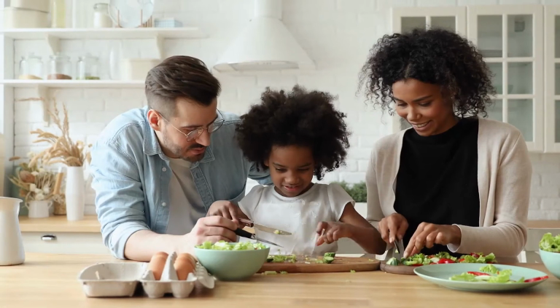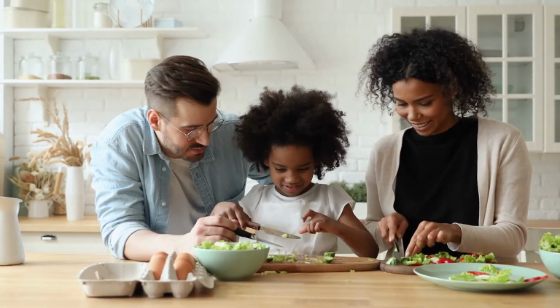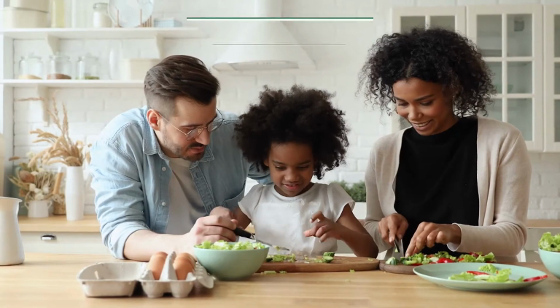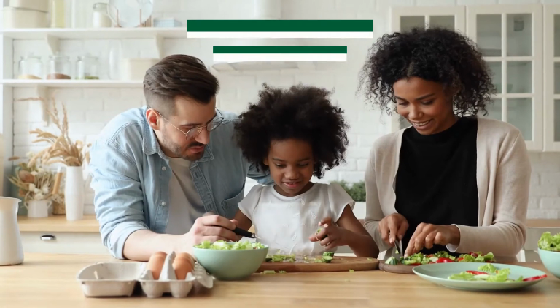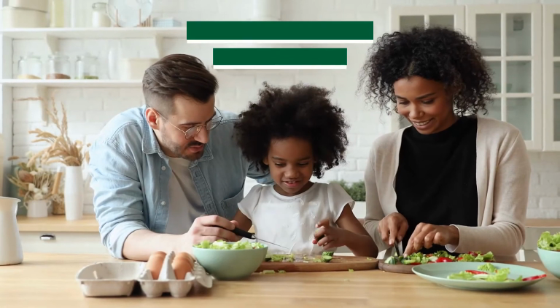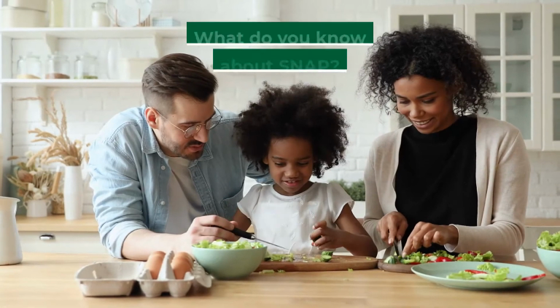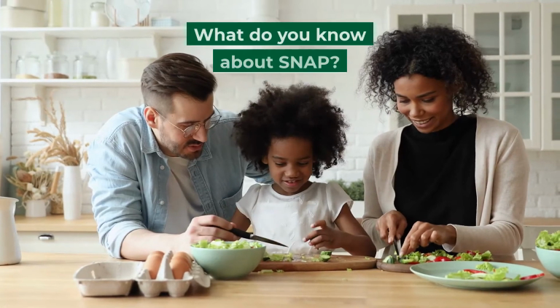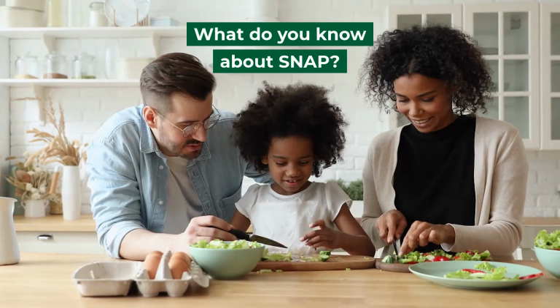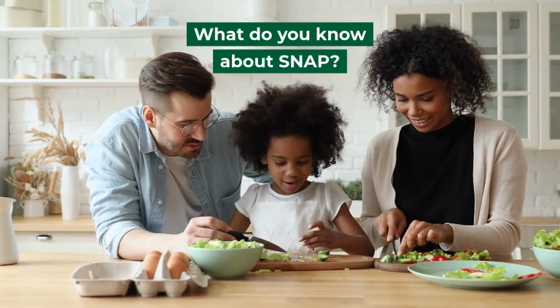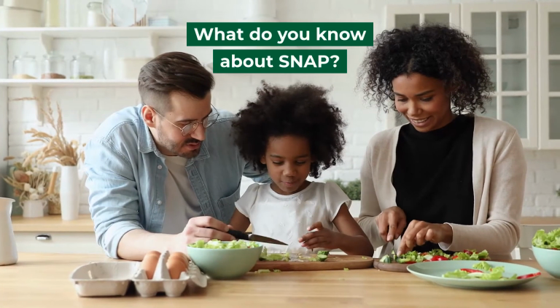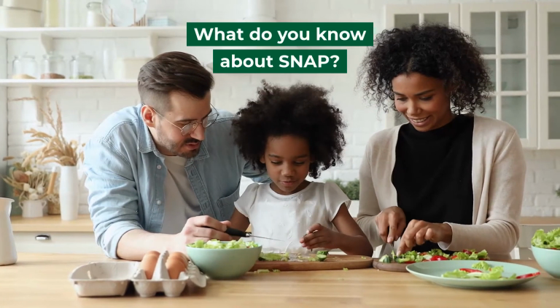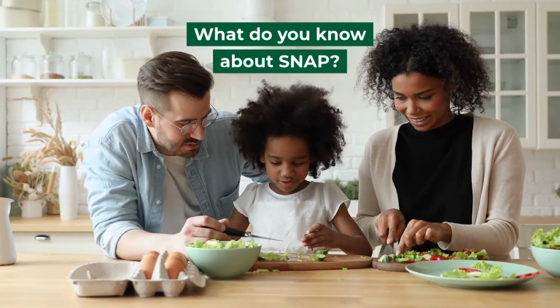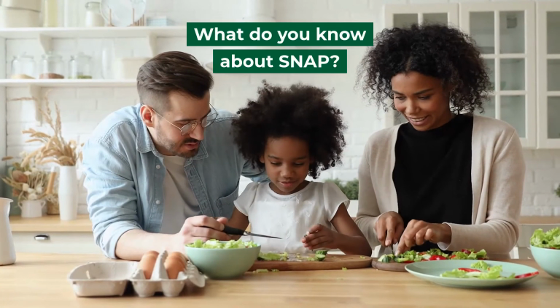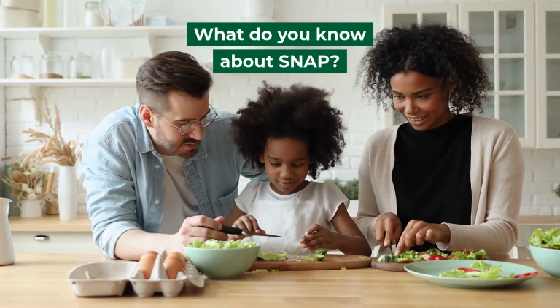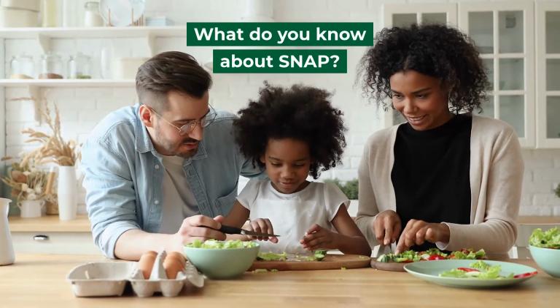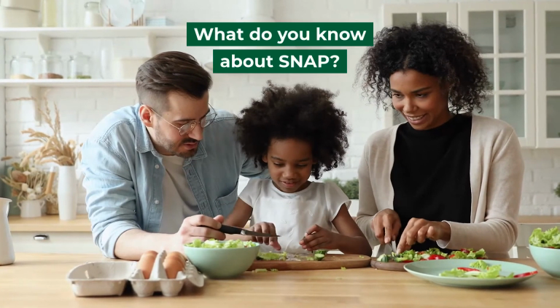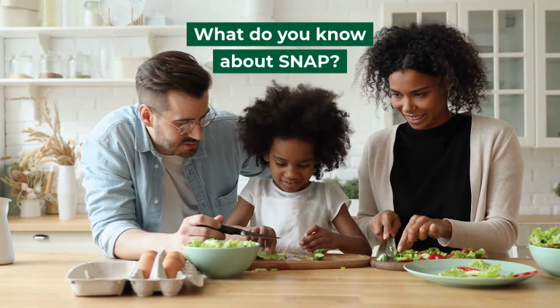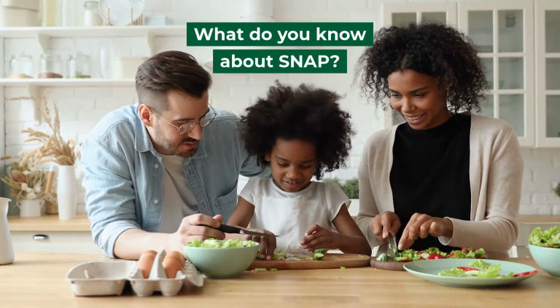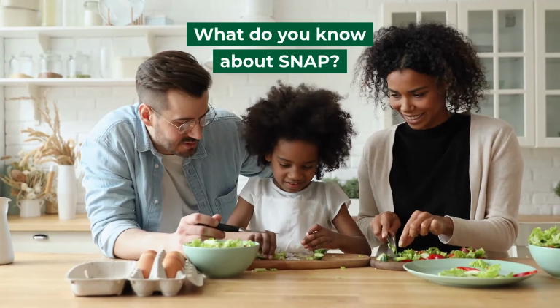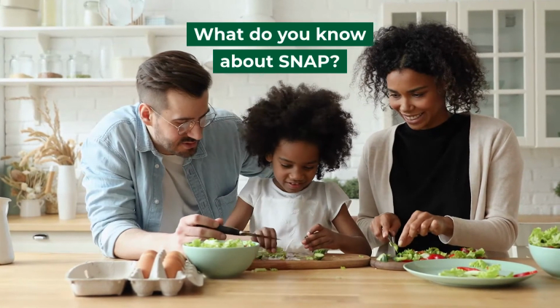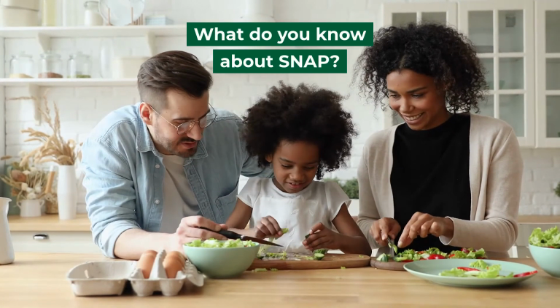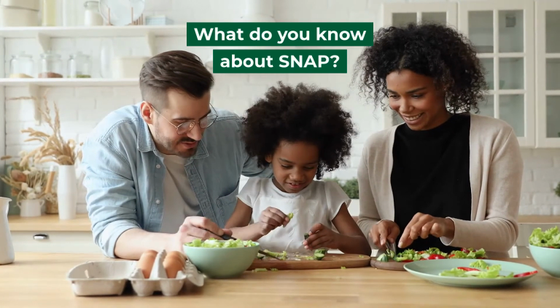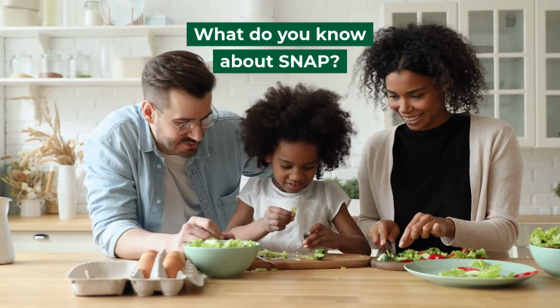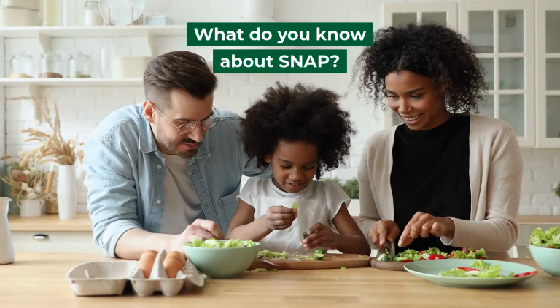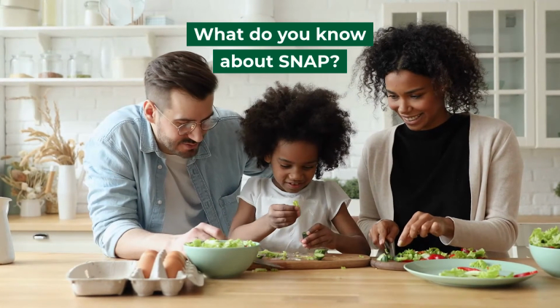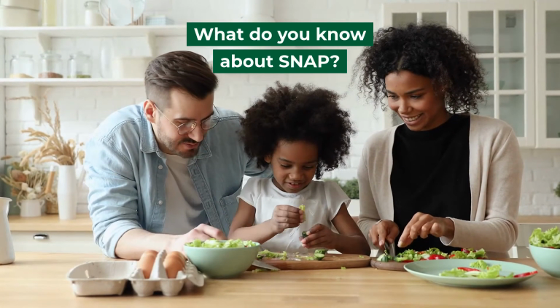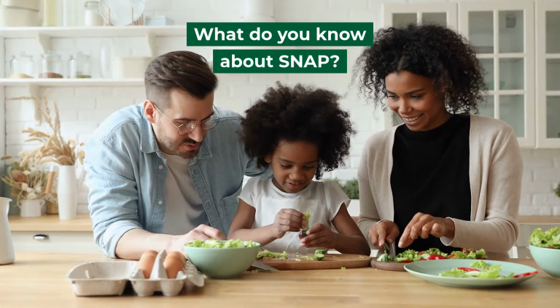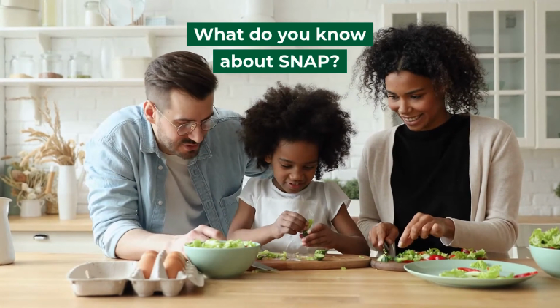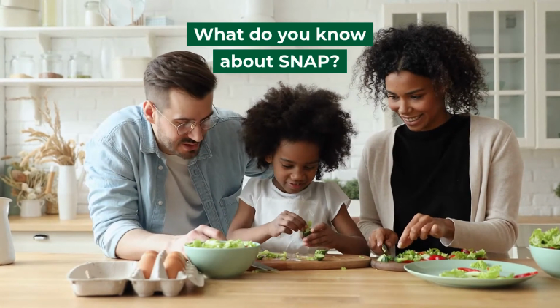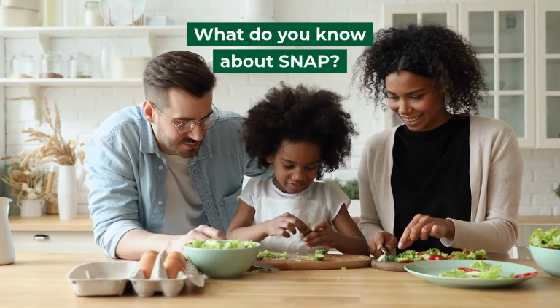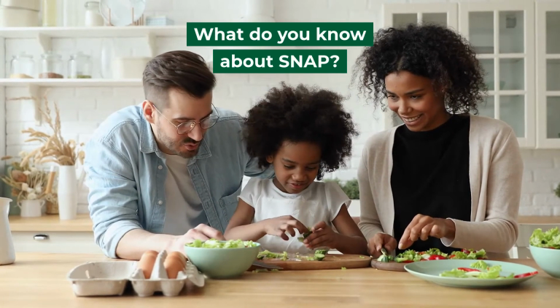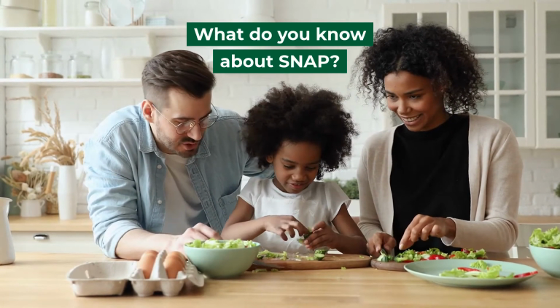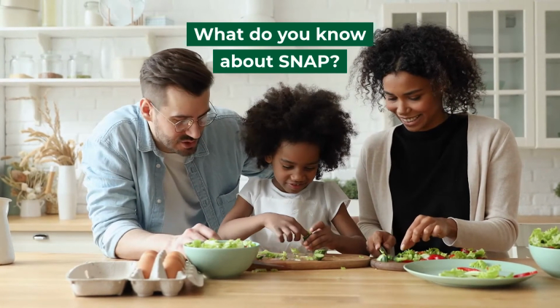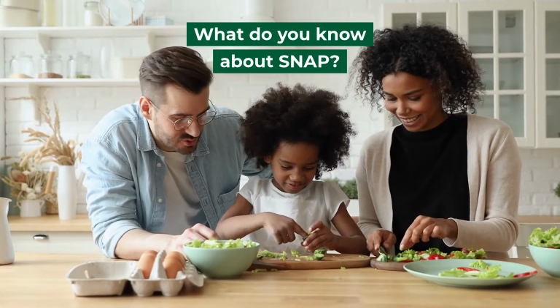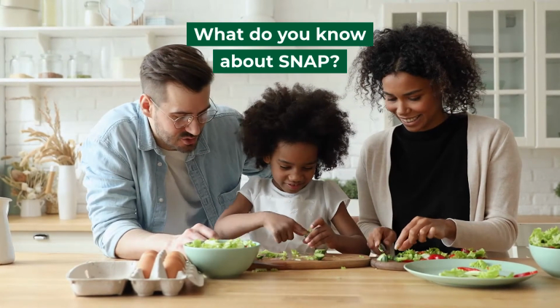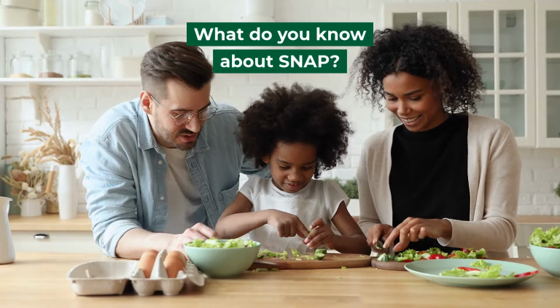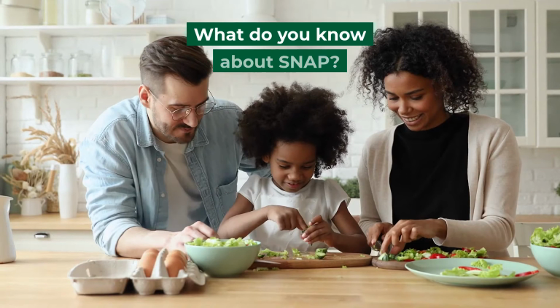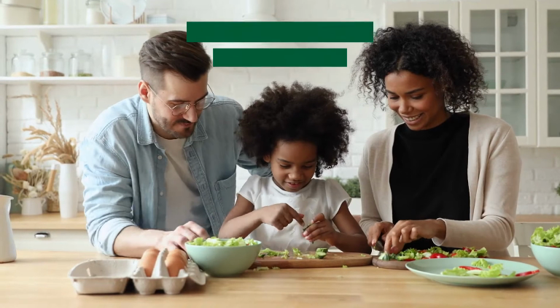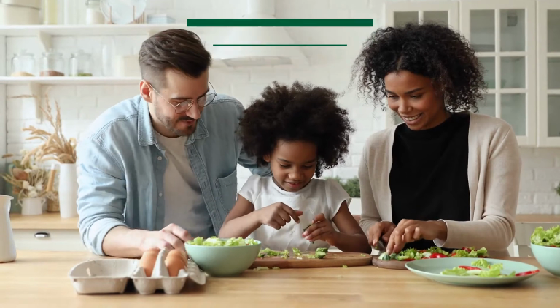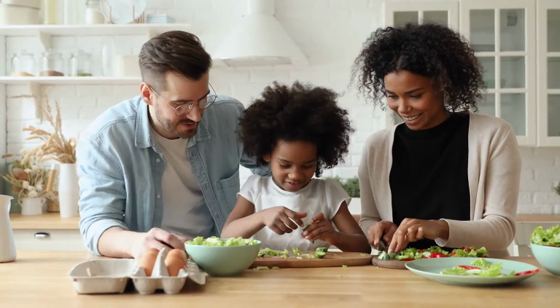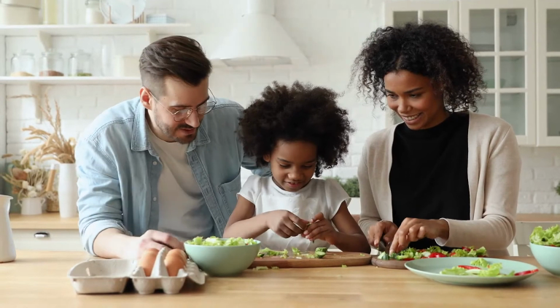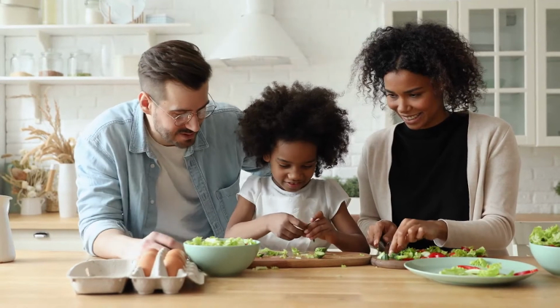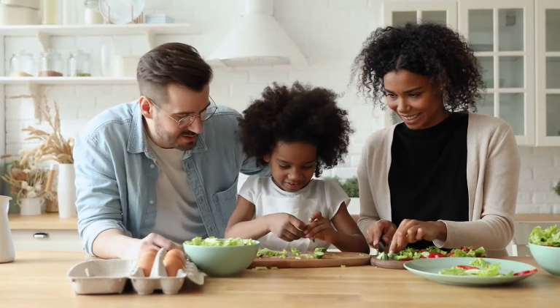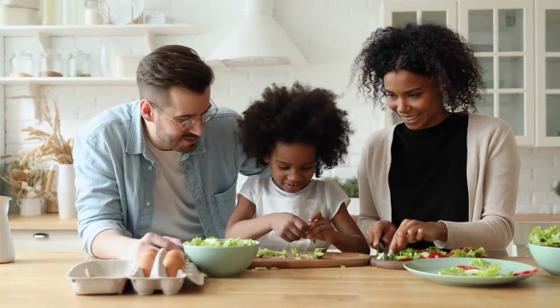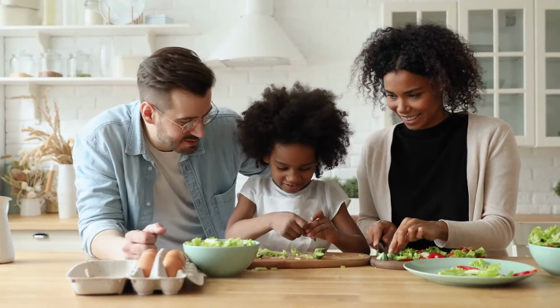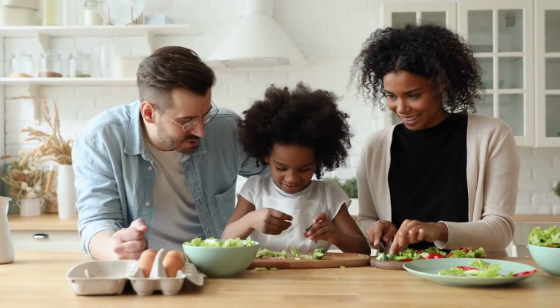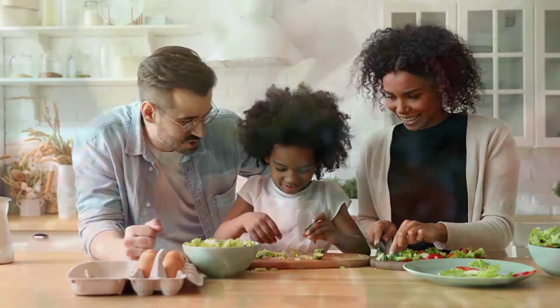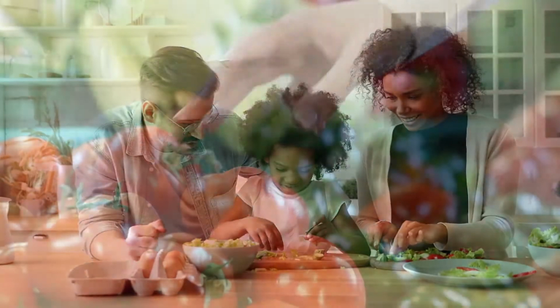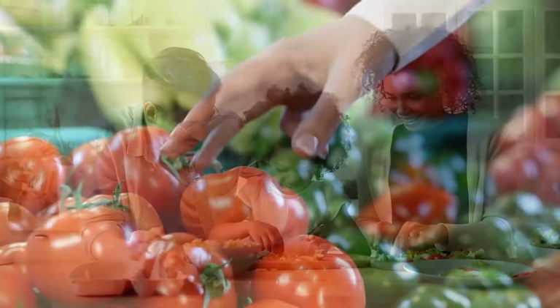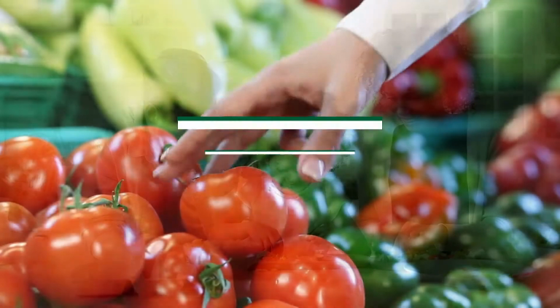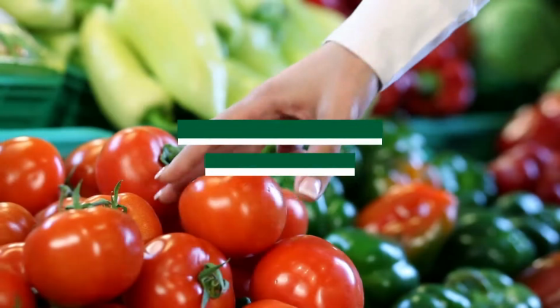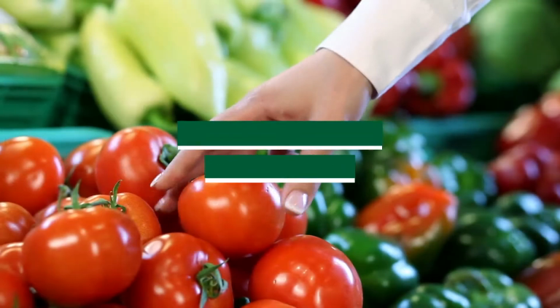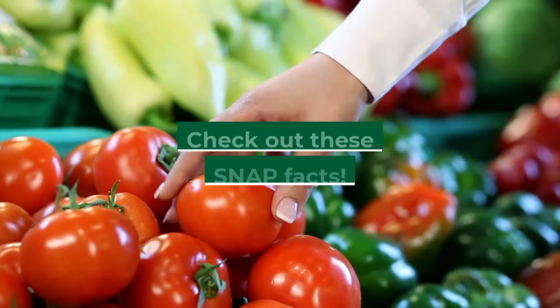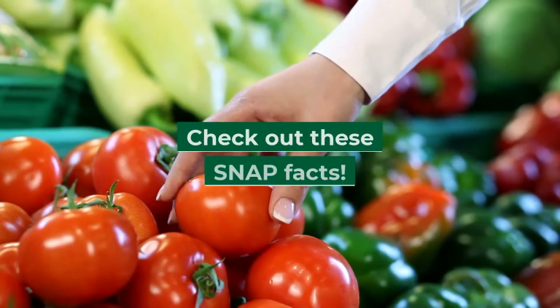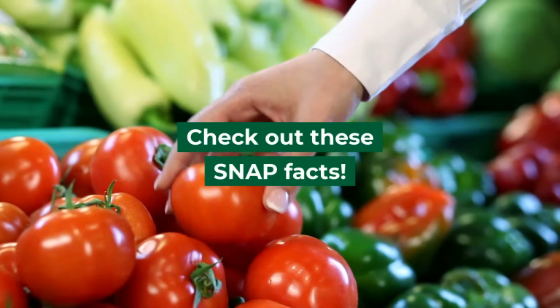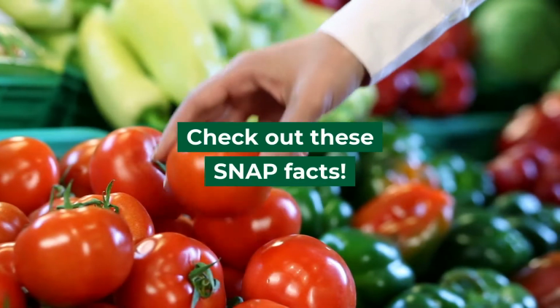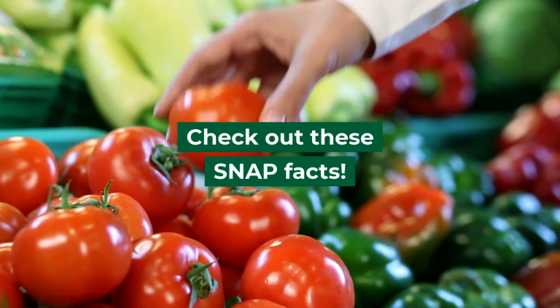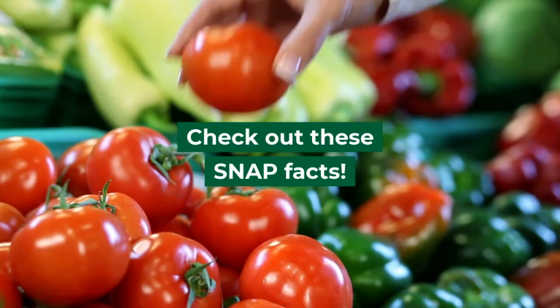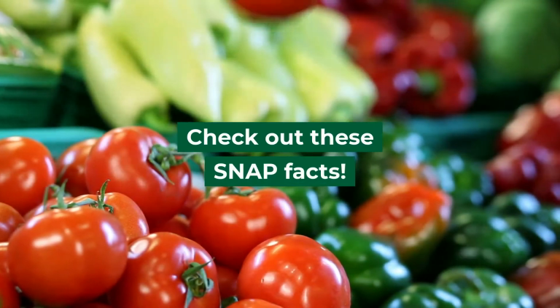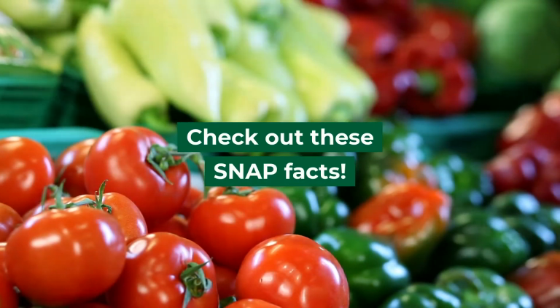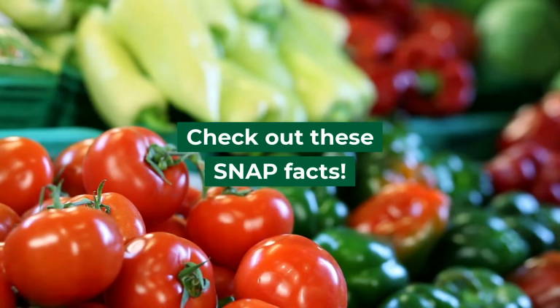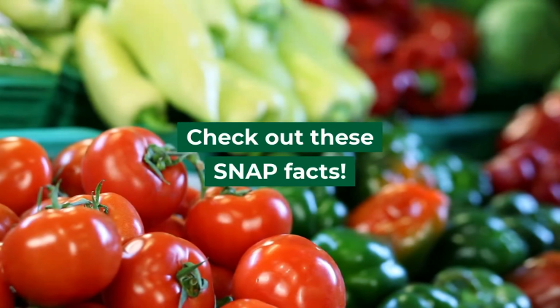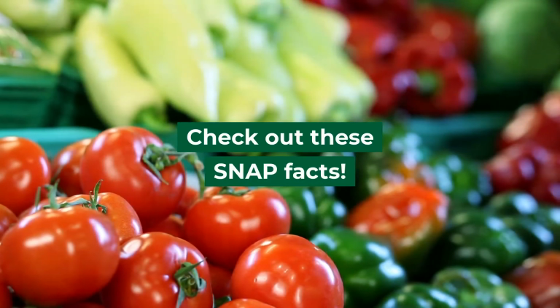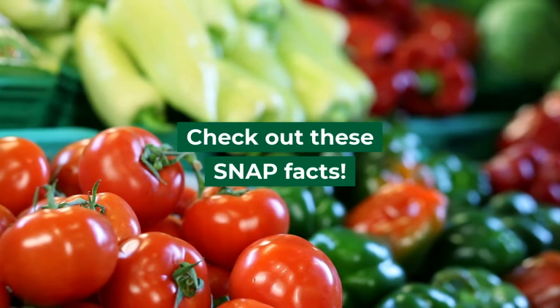What do you know about SNAP? Want to learn more about this program that can help you purchase healthy foods? Check out these SNAP facts.